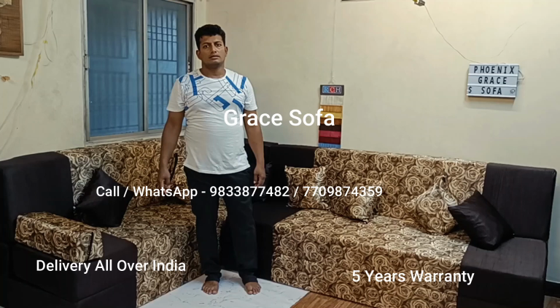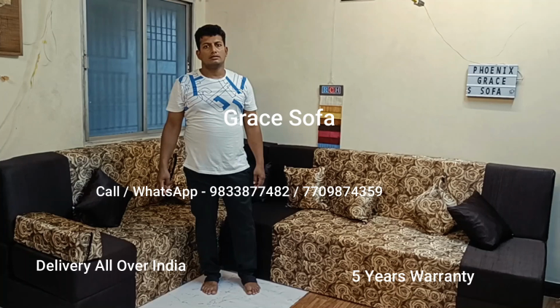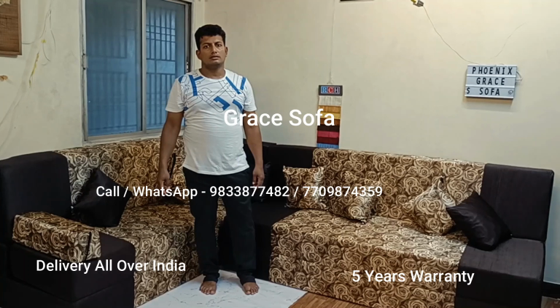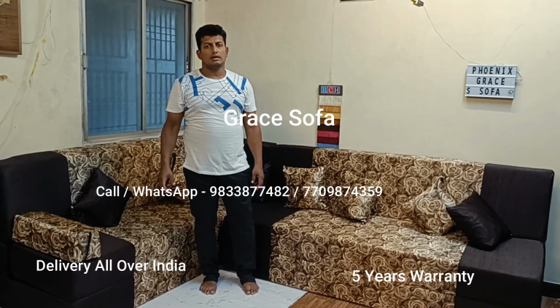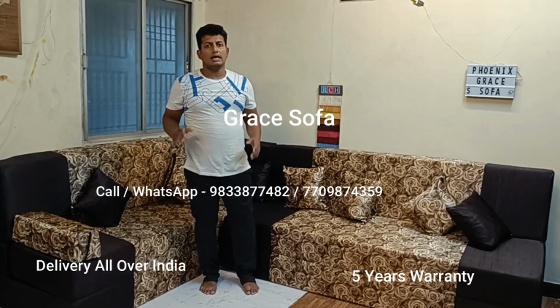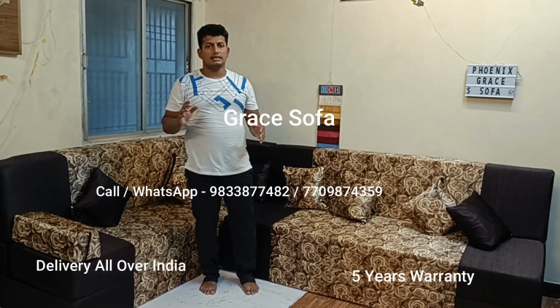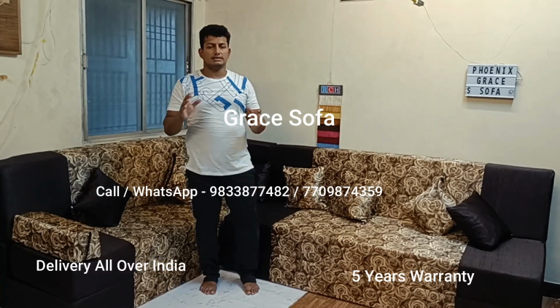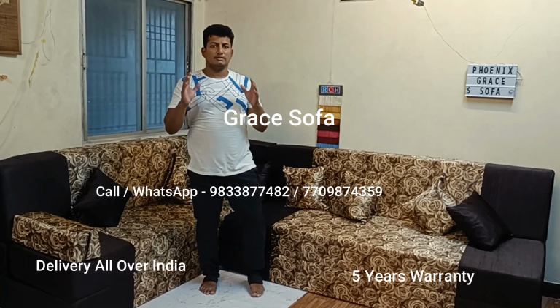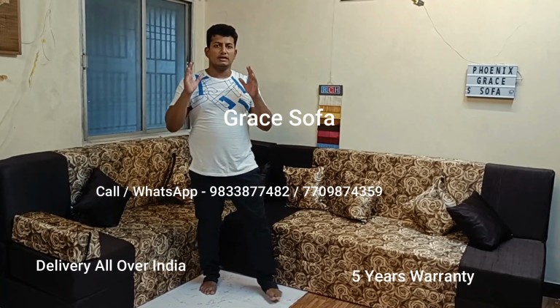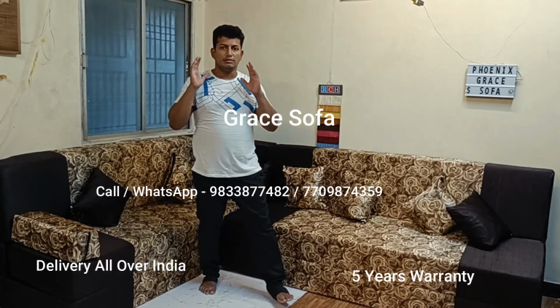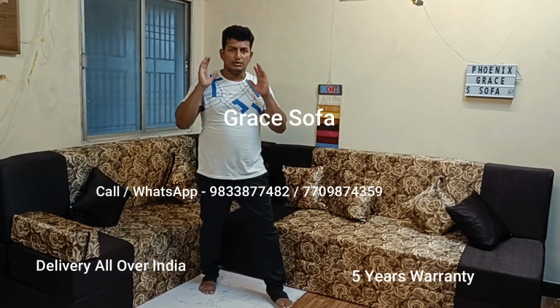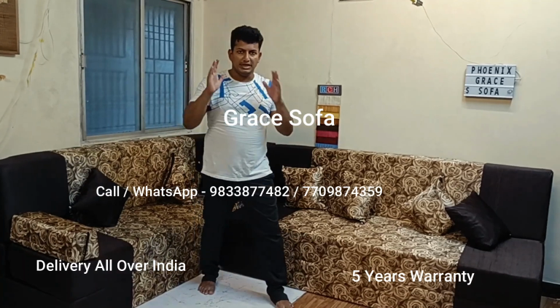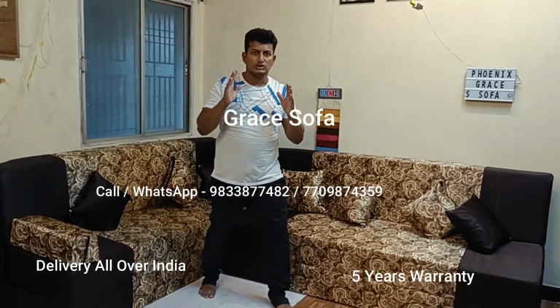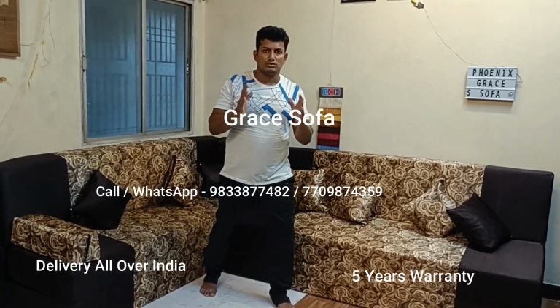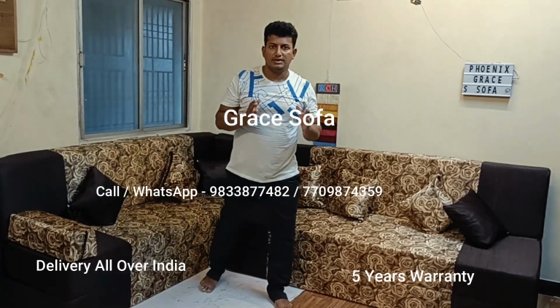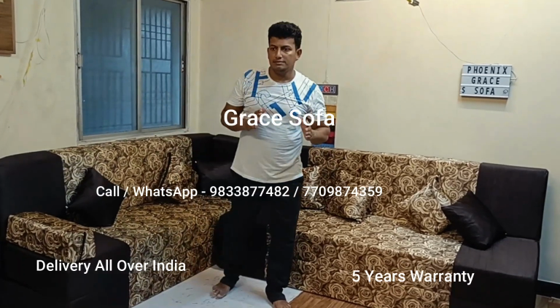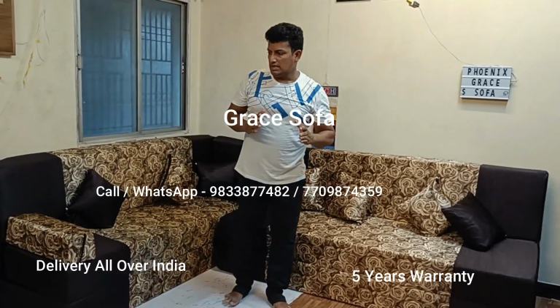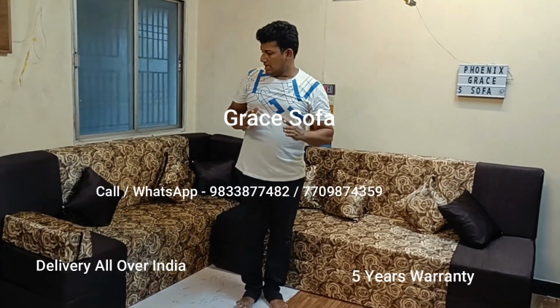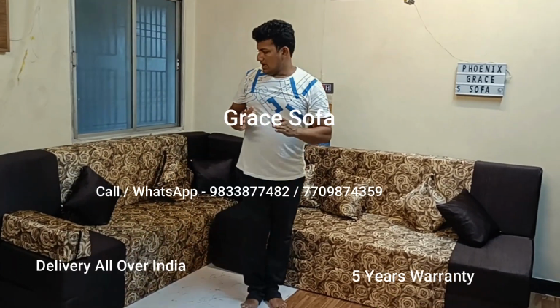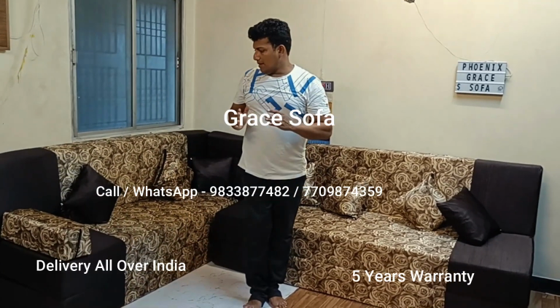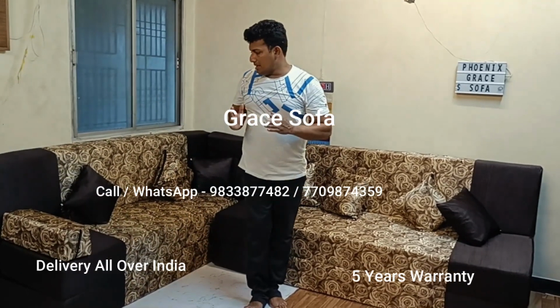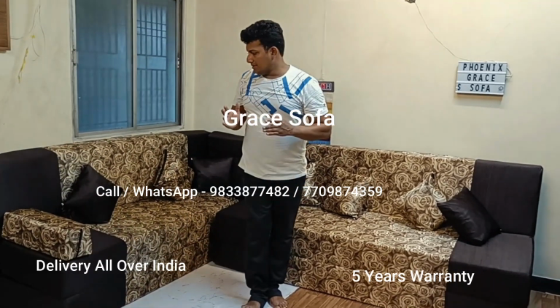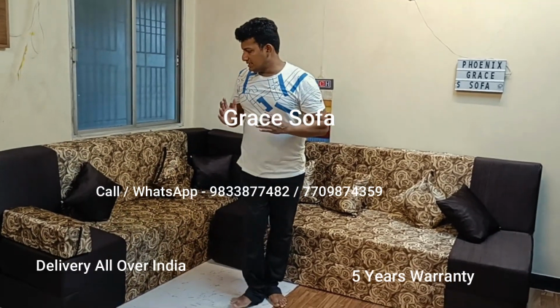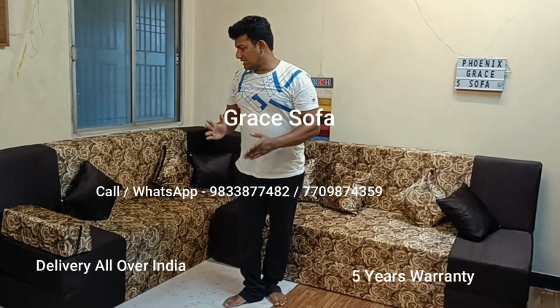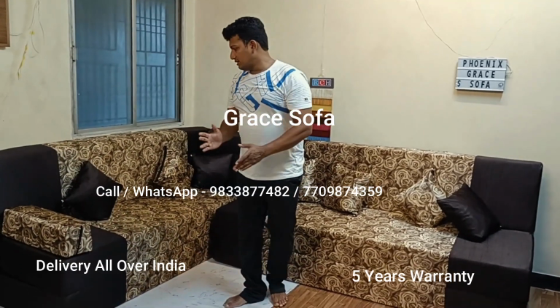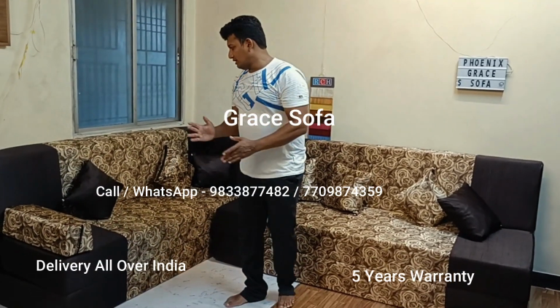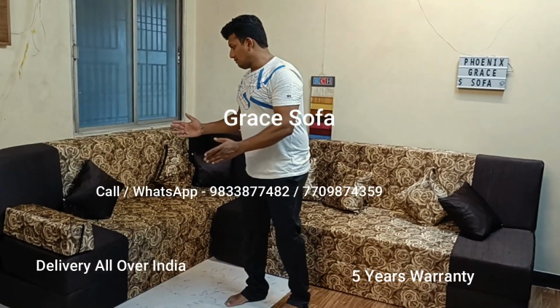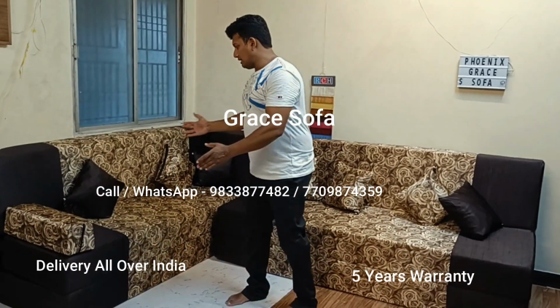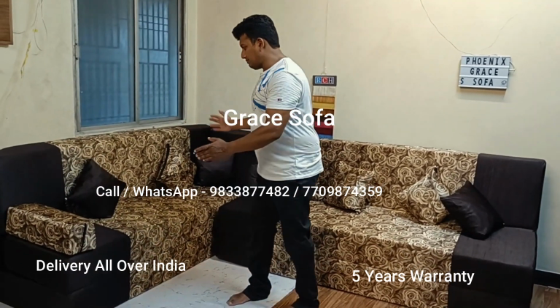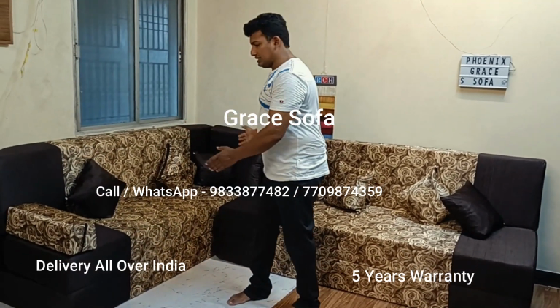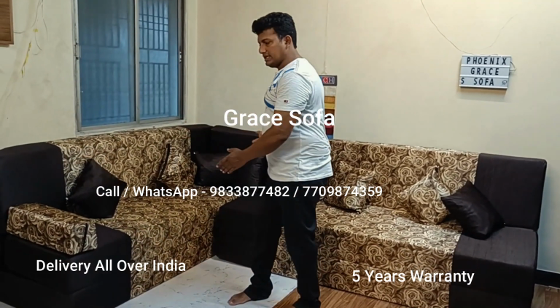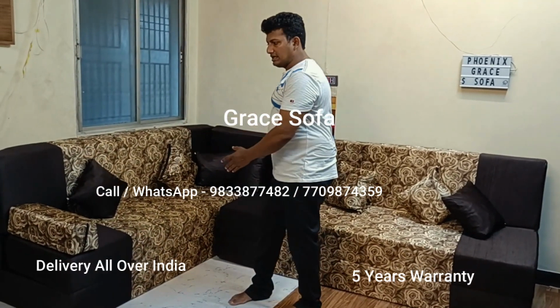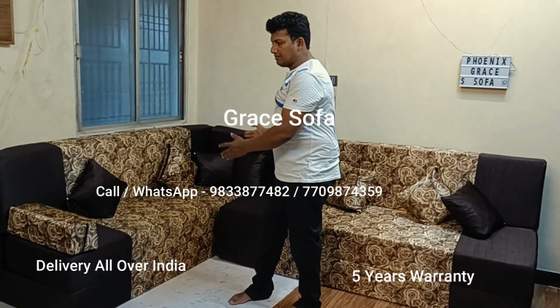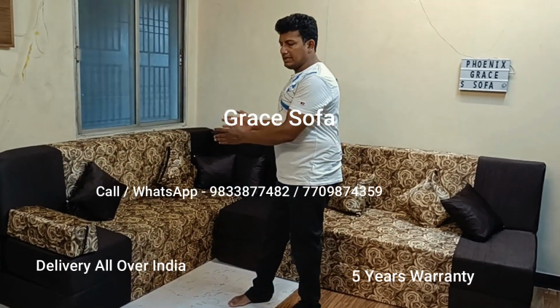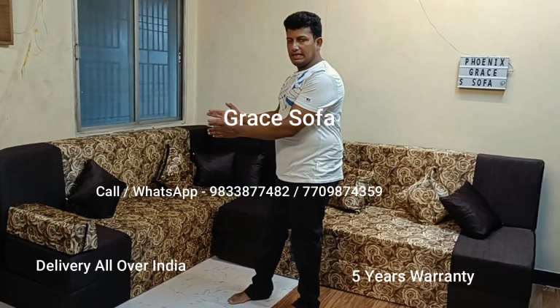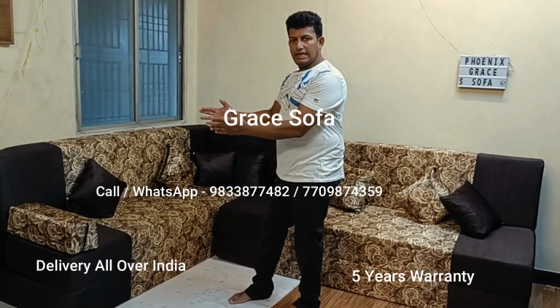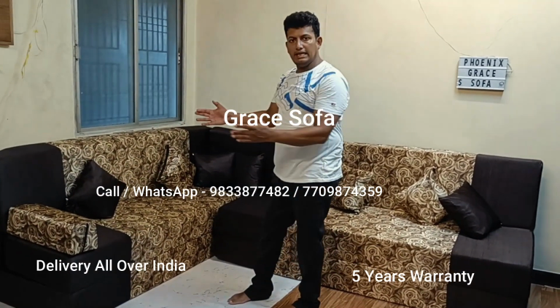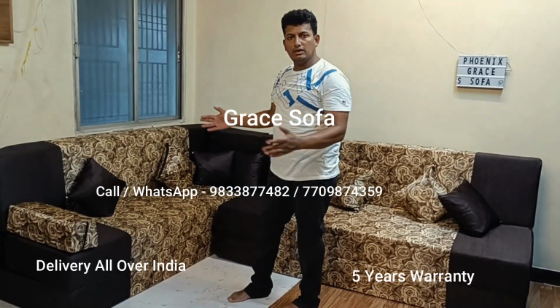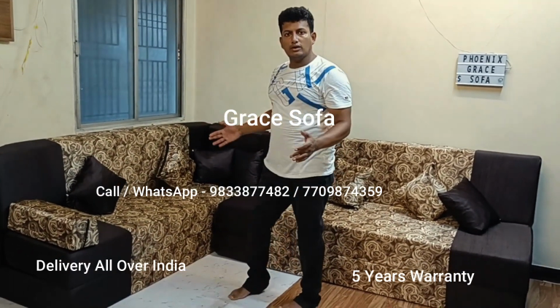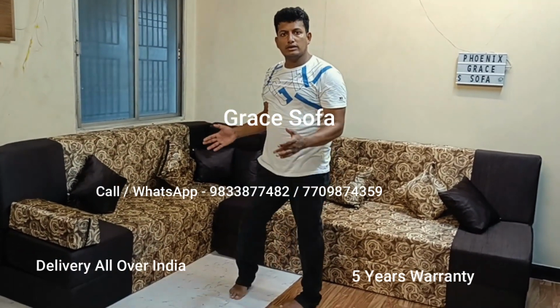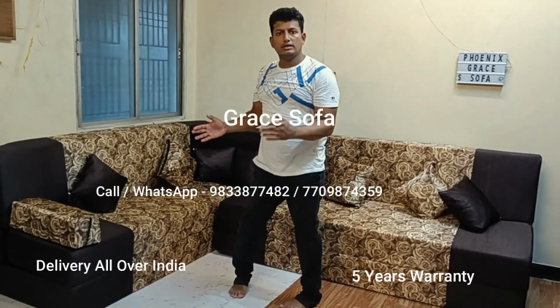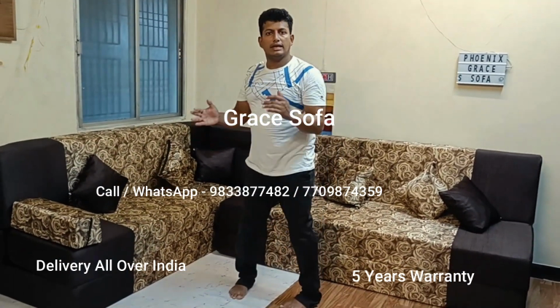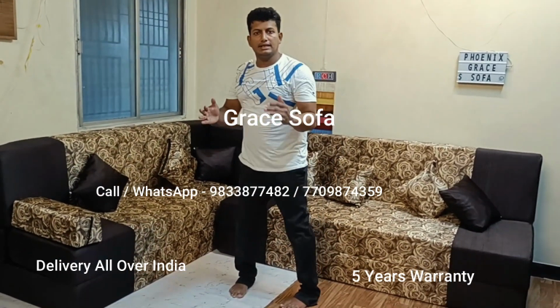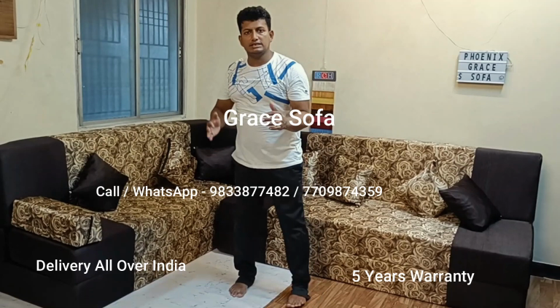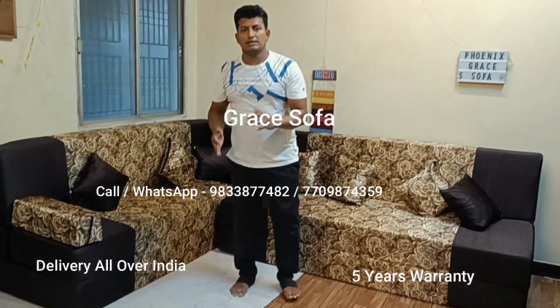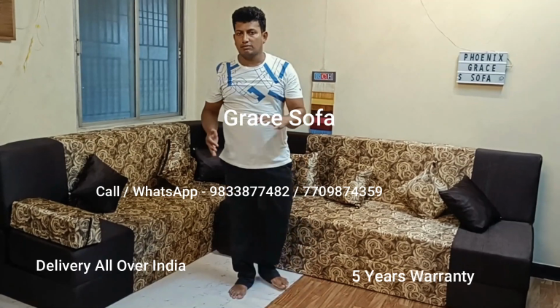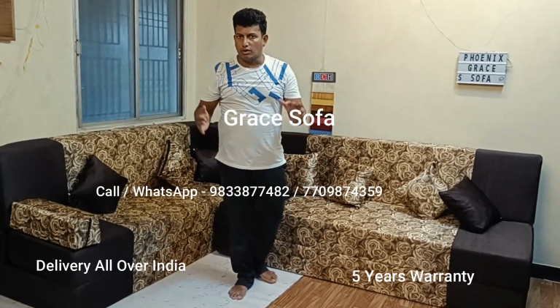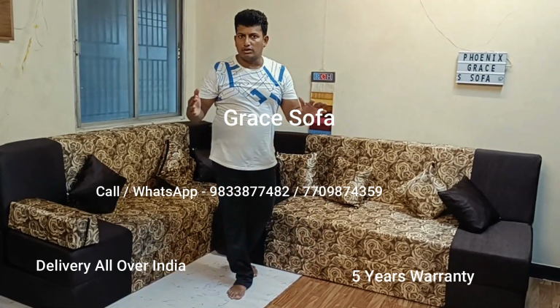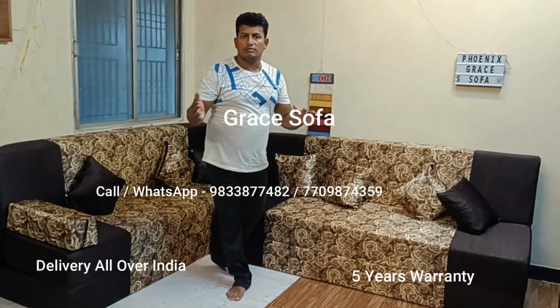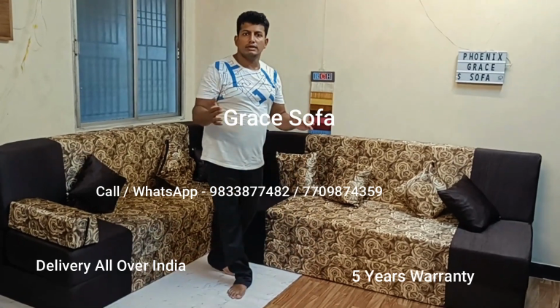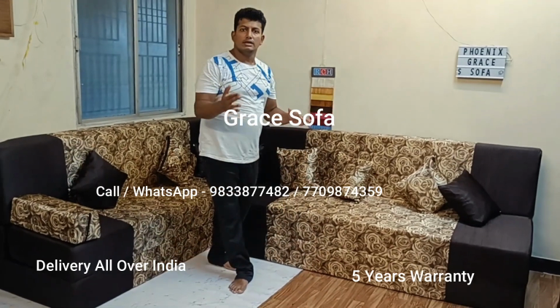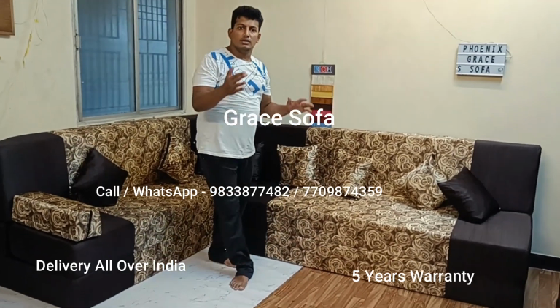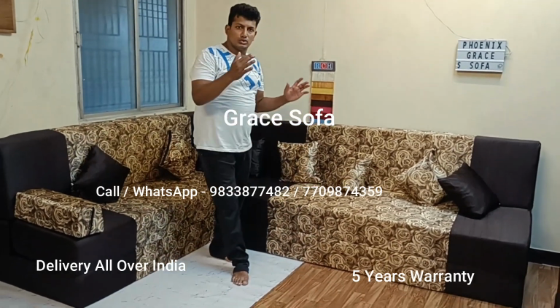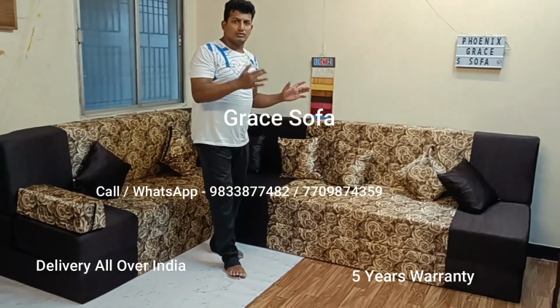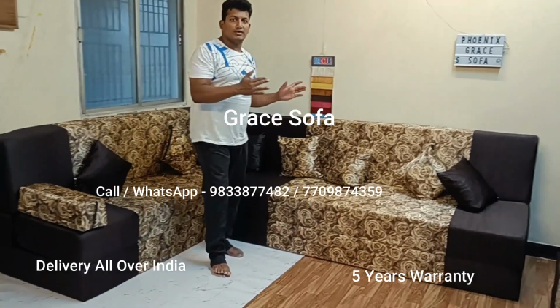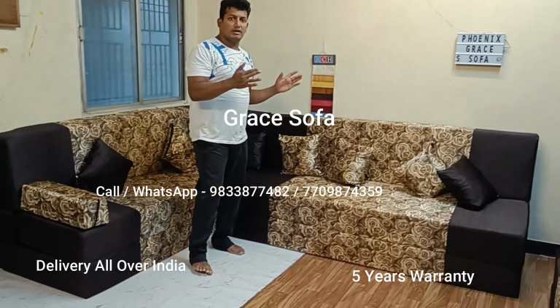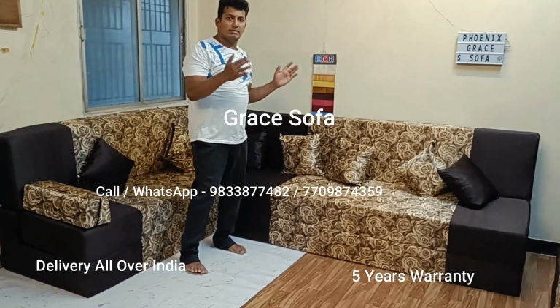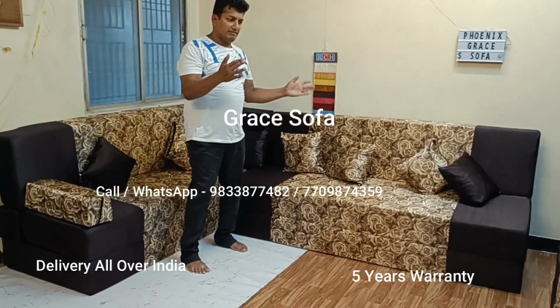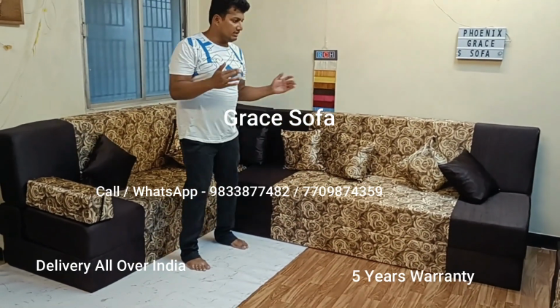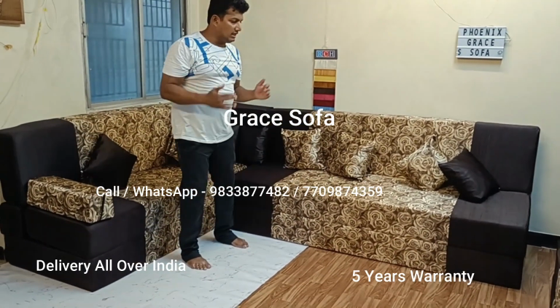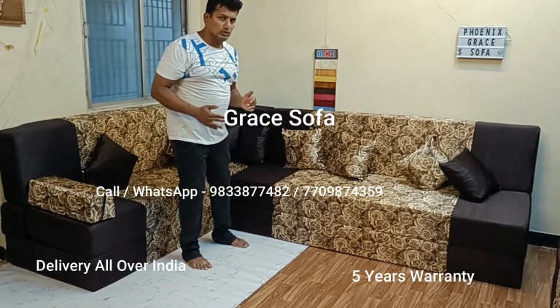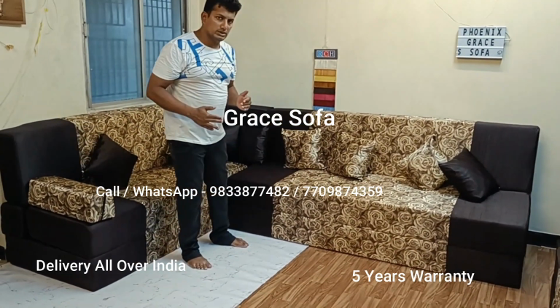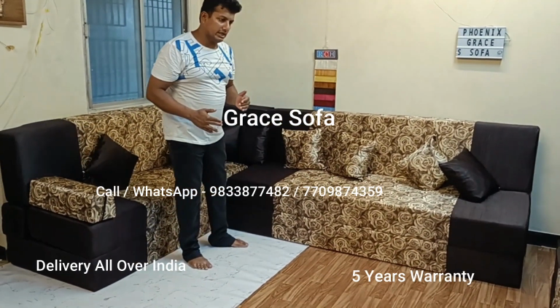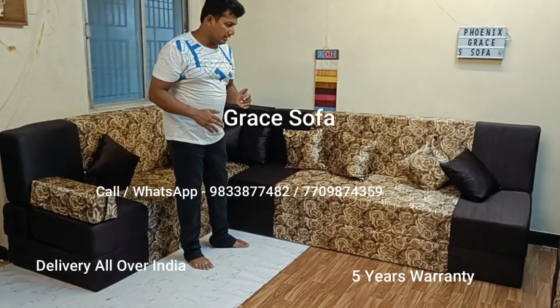Hi guys, welcome to Gray Sofa. Now you can see that I have an L-shaped corner here — sofa compared with lounger.